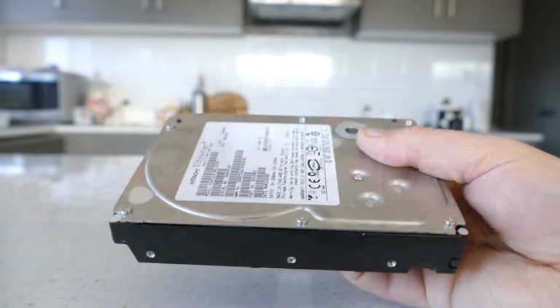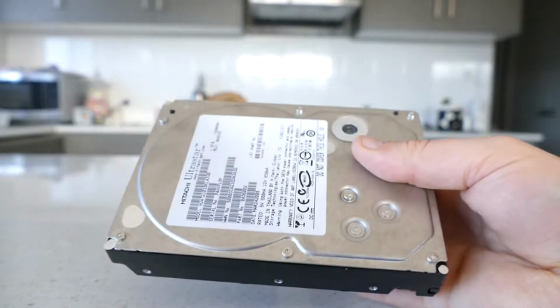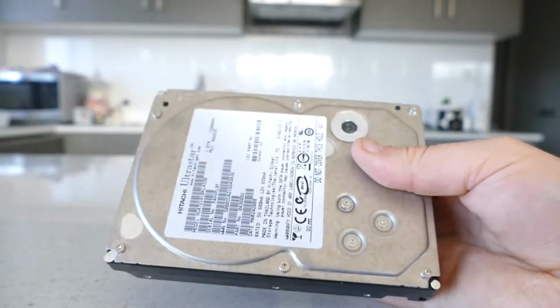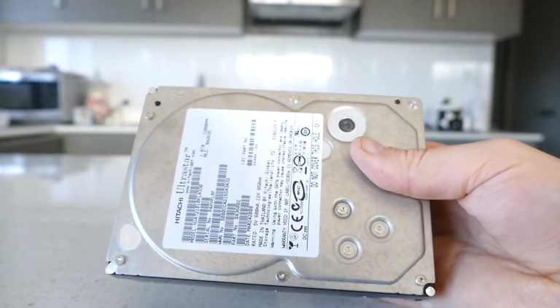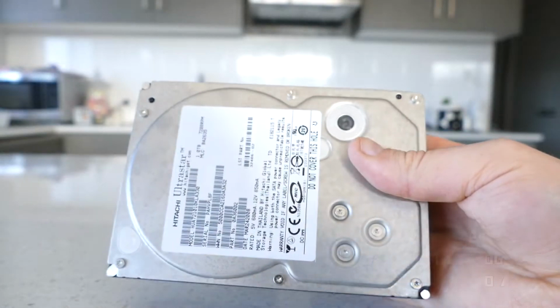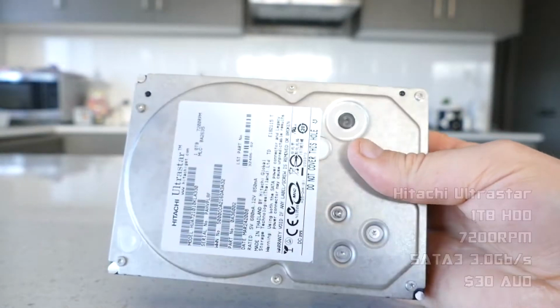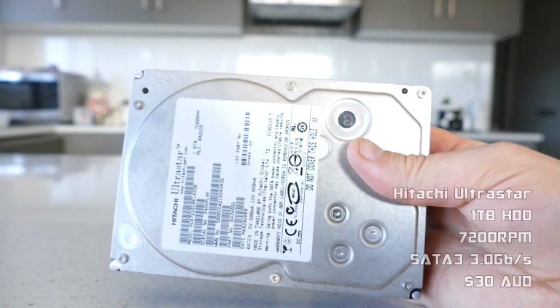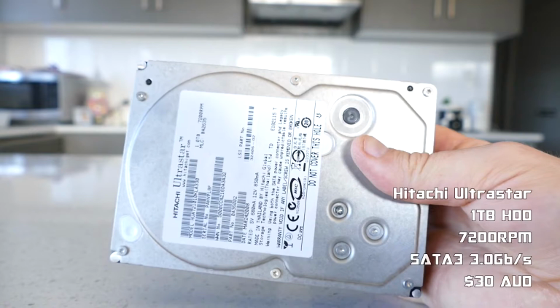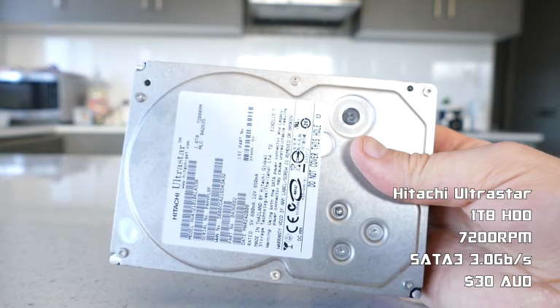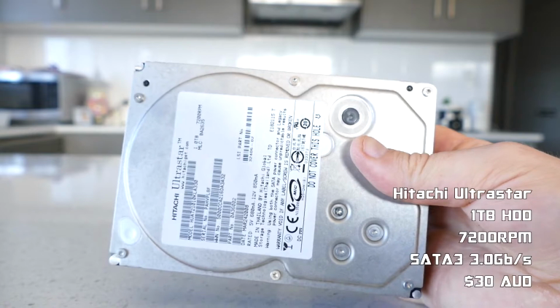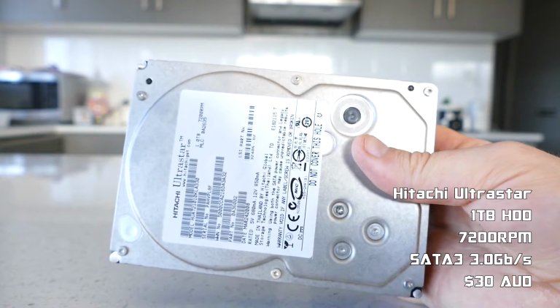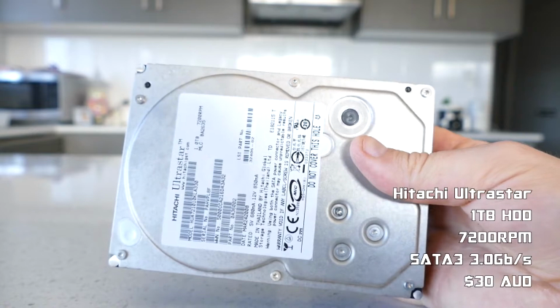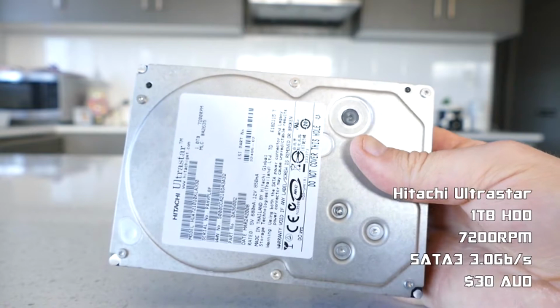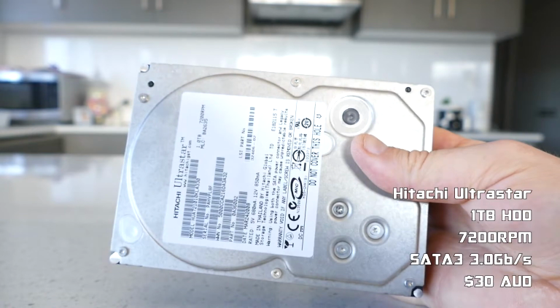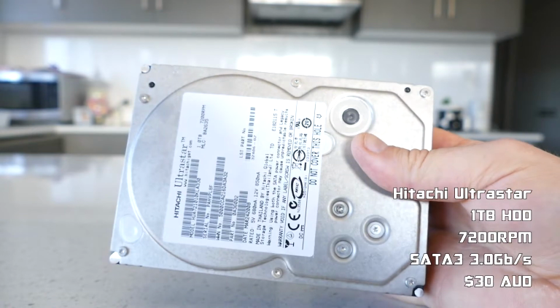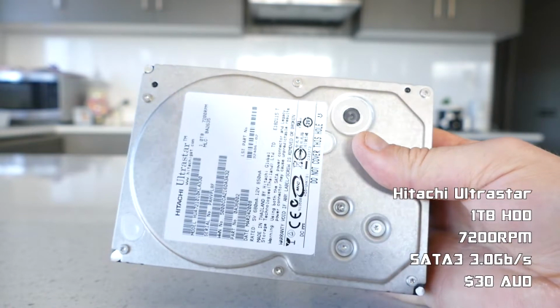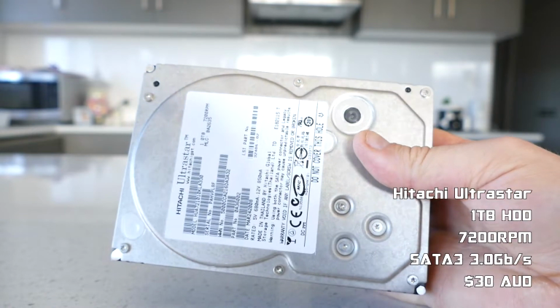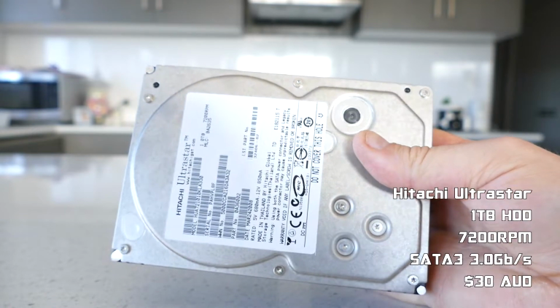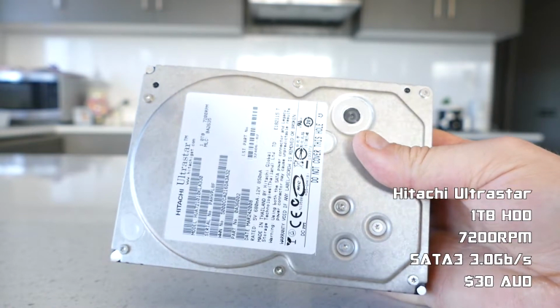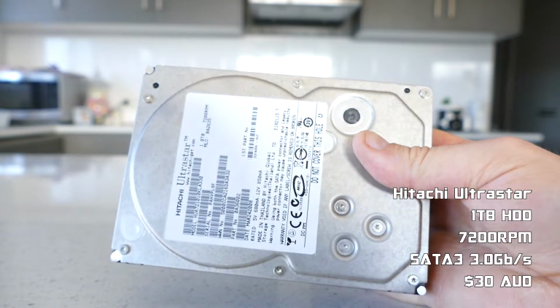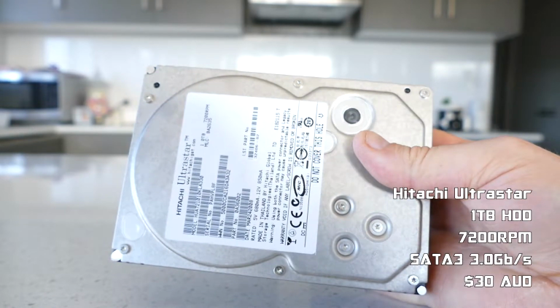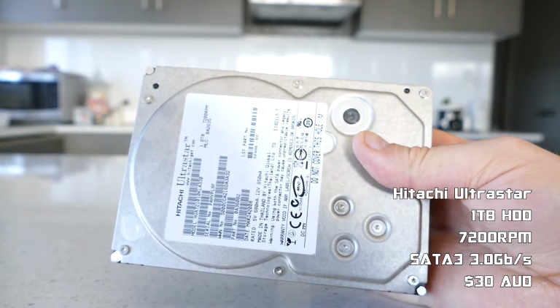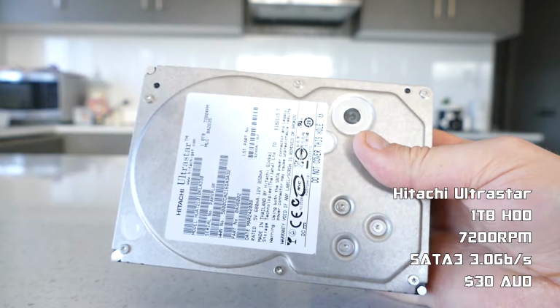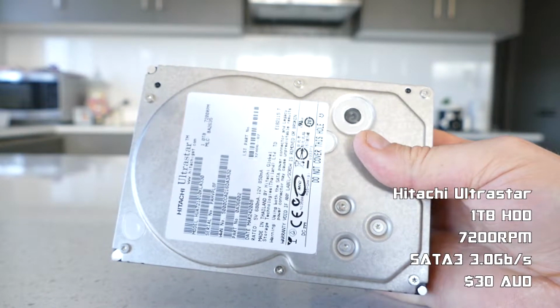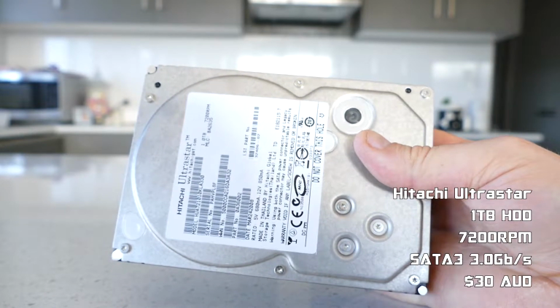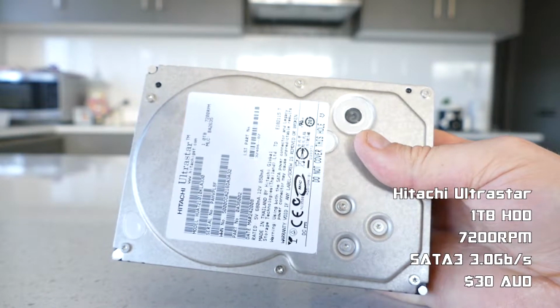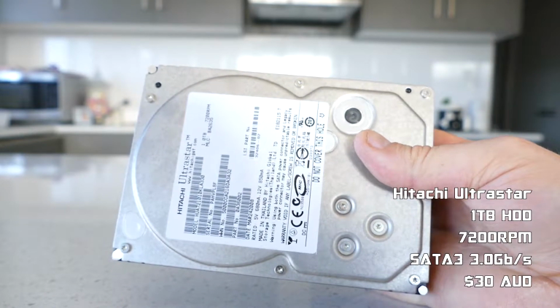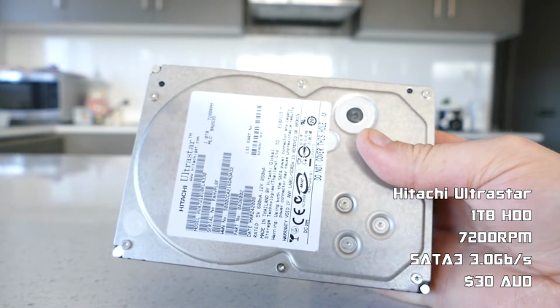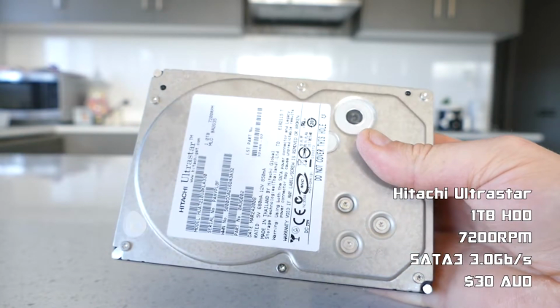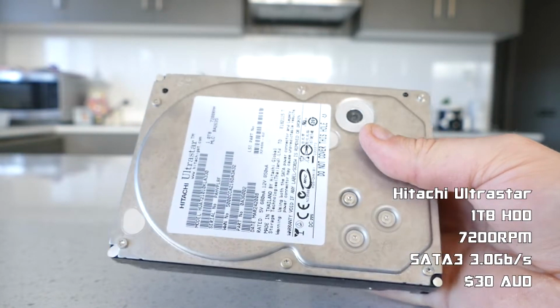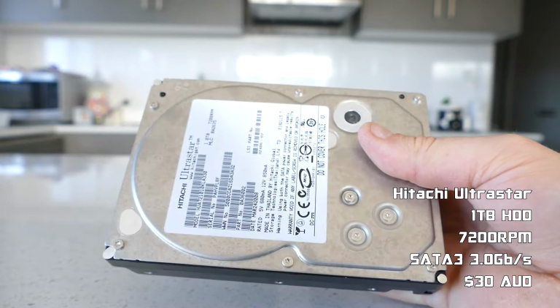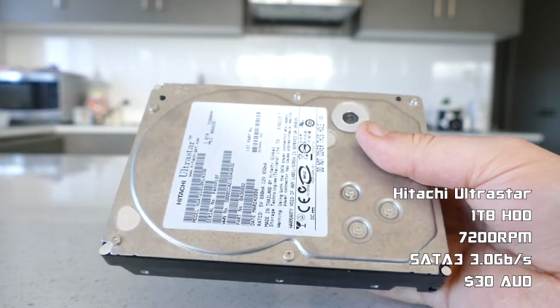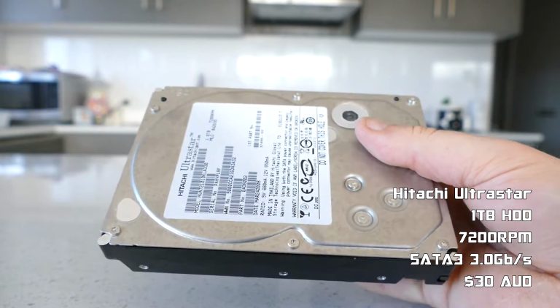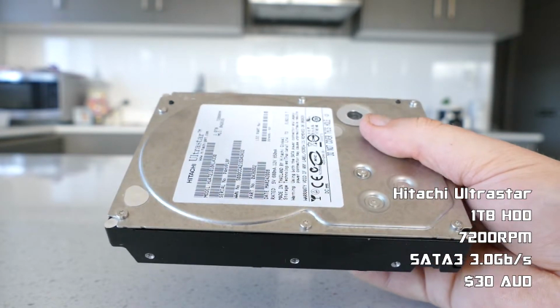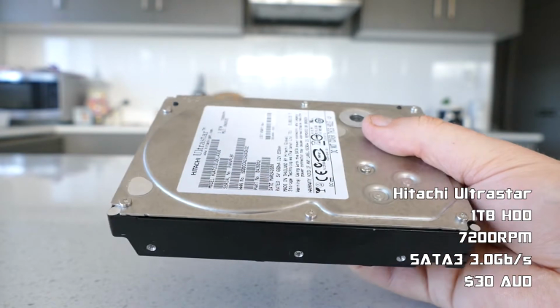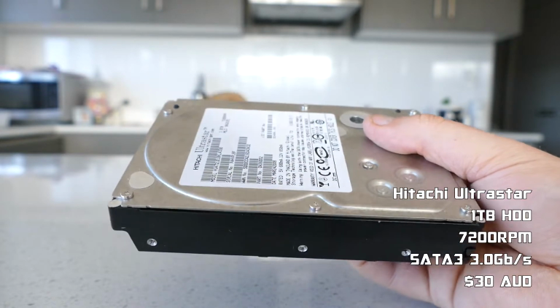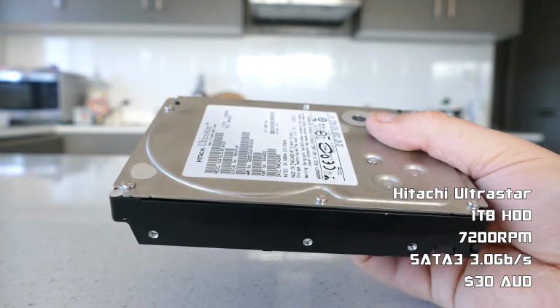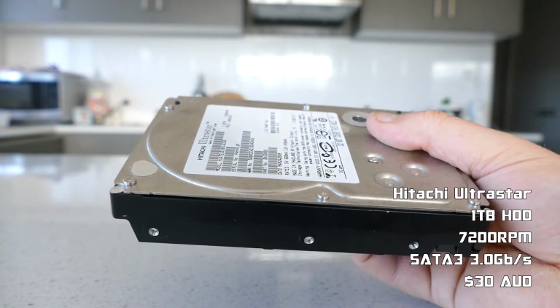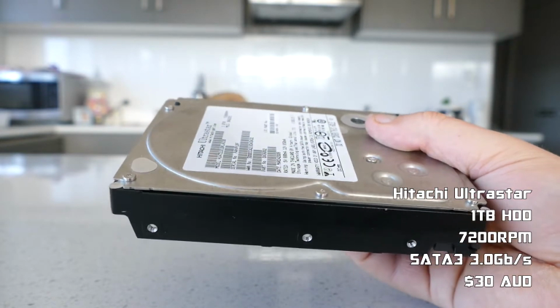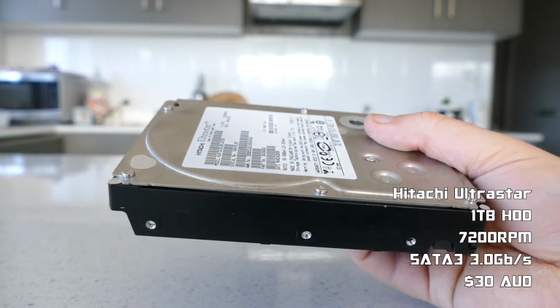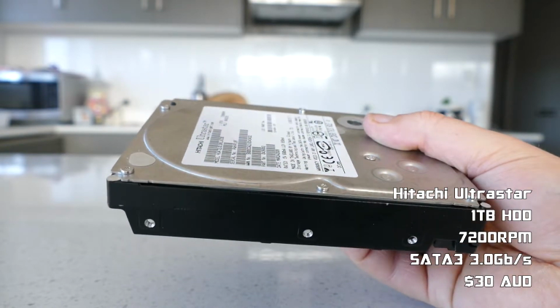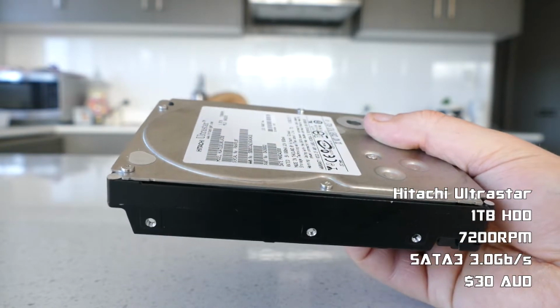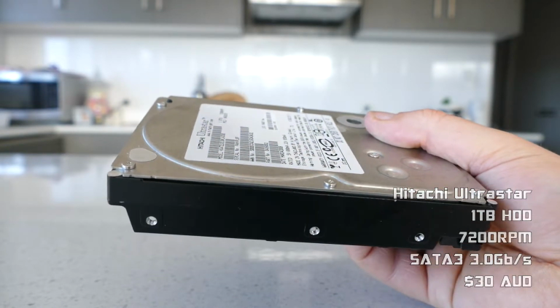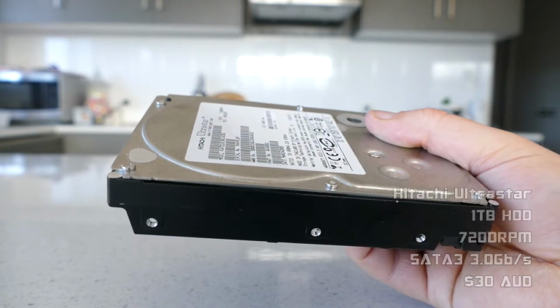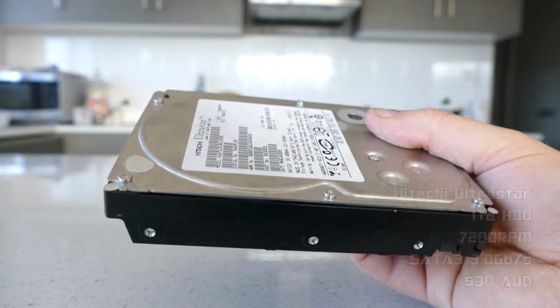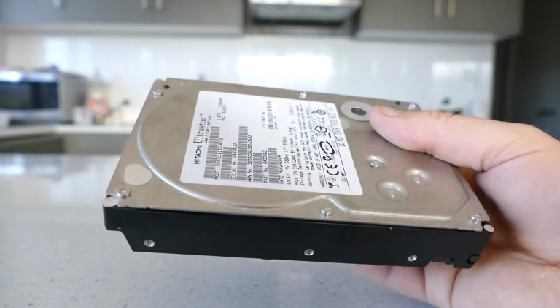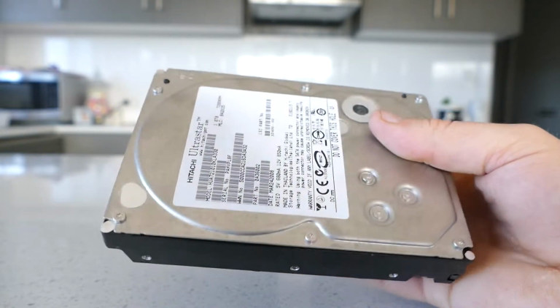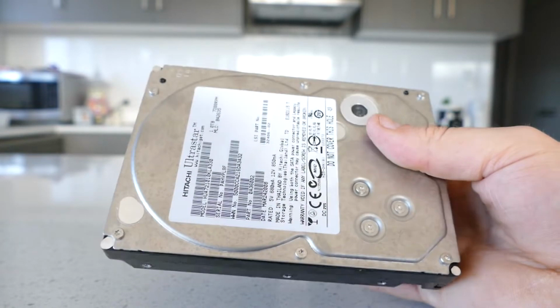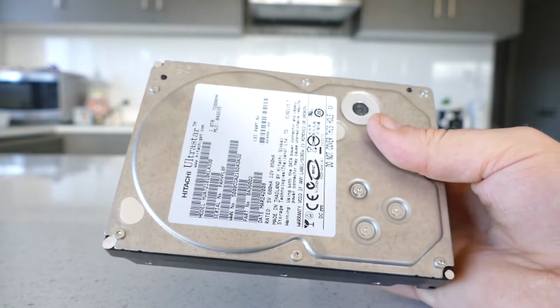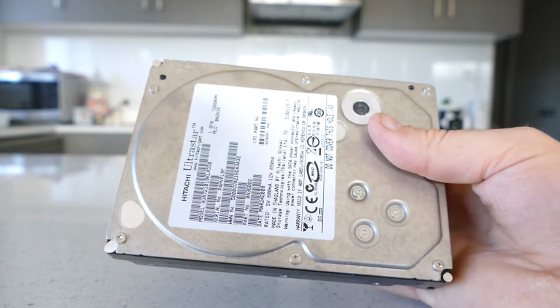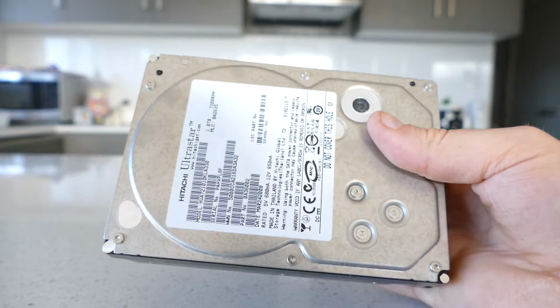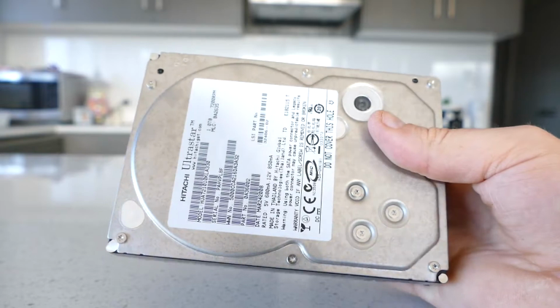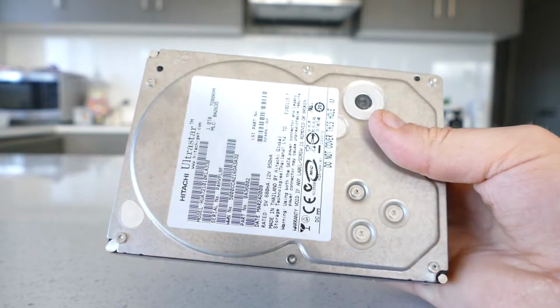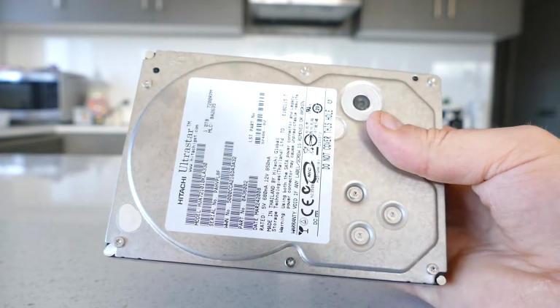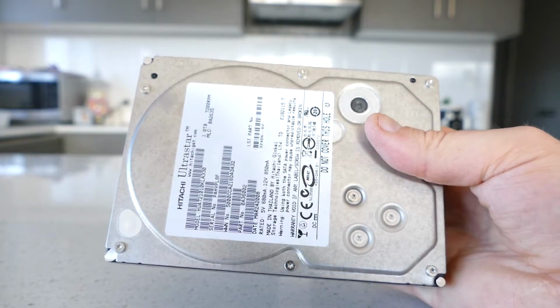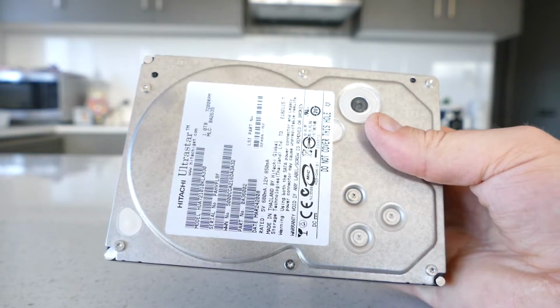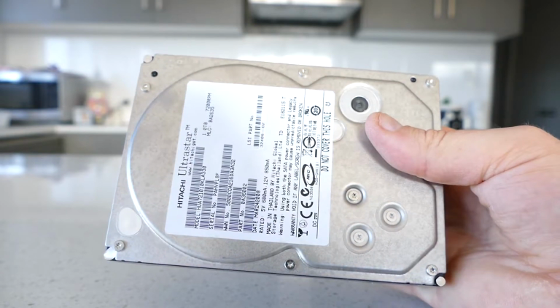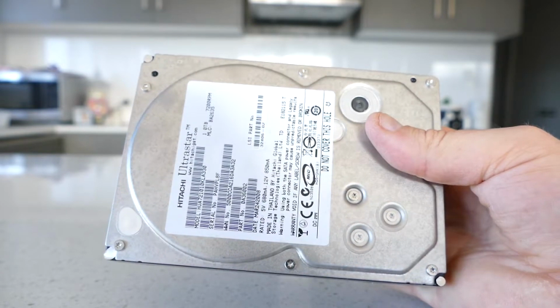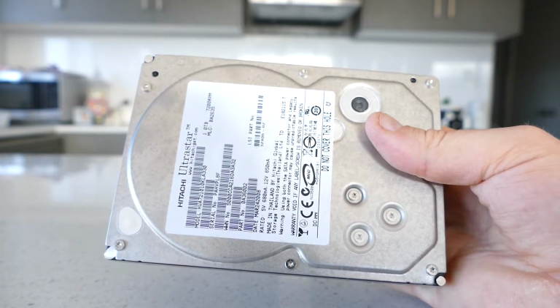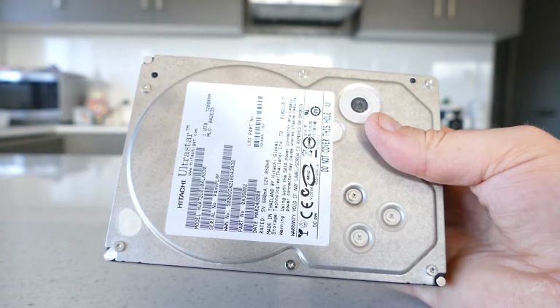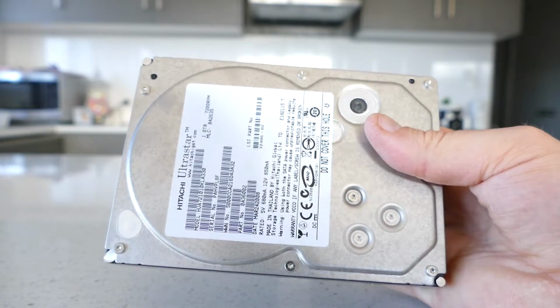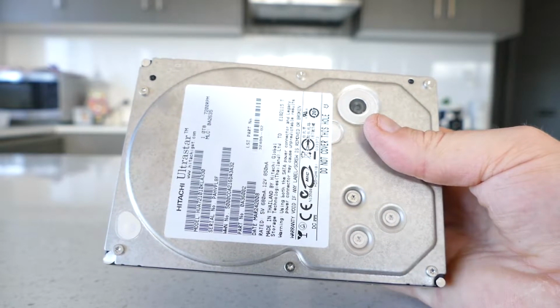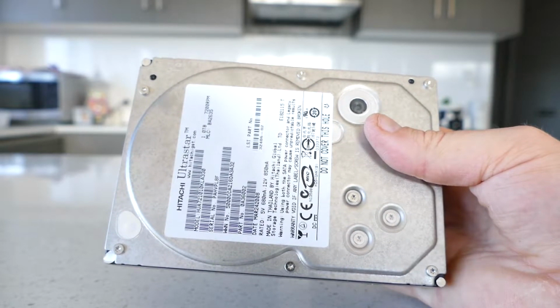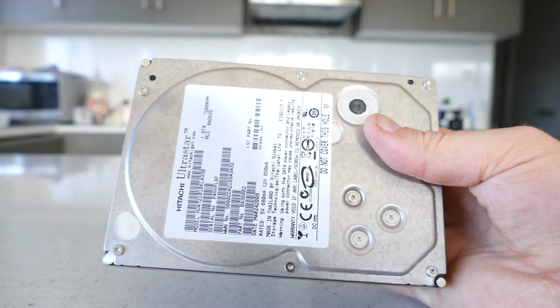I picked up this 1TB Hitachi UltraStar 7200RPM hard drive from eBay for $30, which will do nicely for mass storage of games and video files.